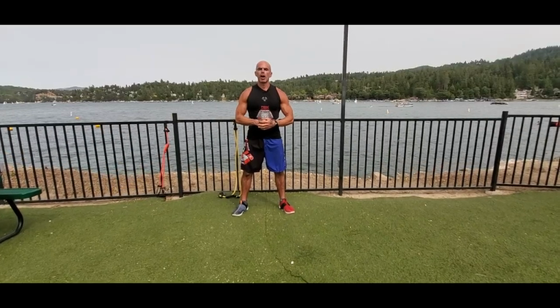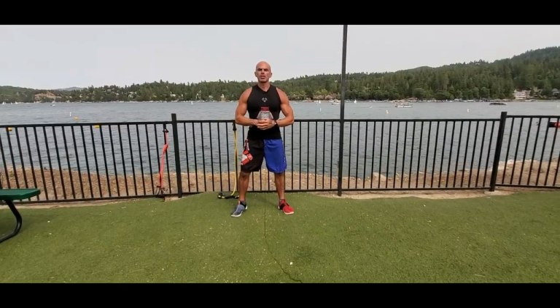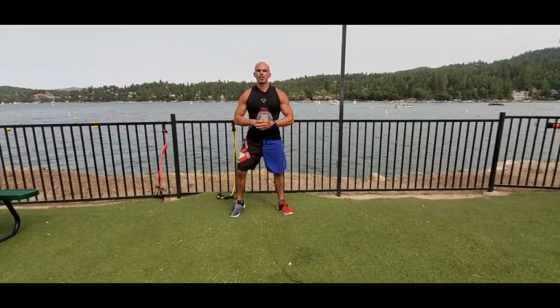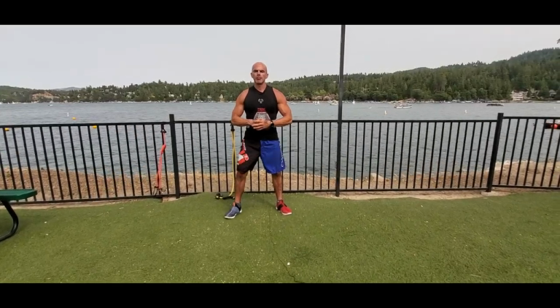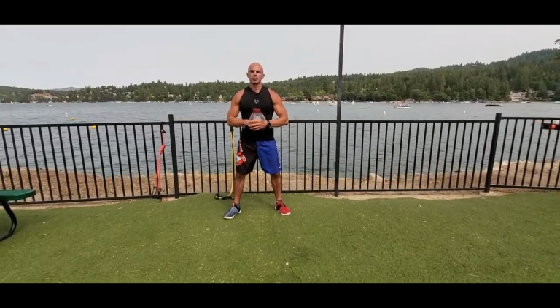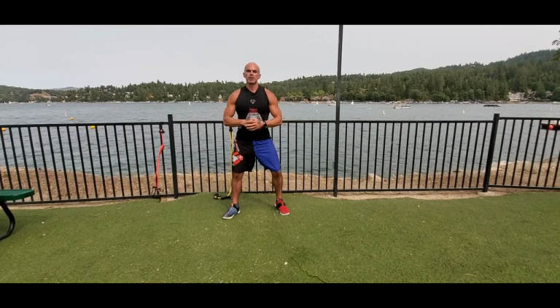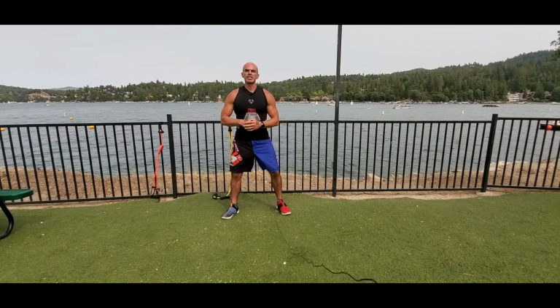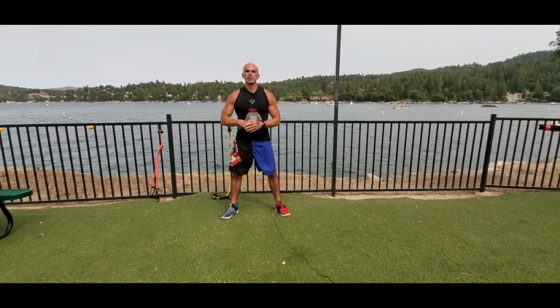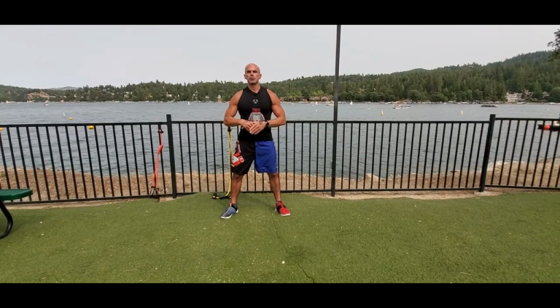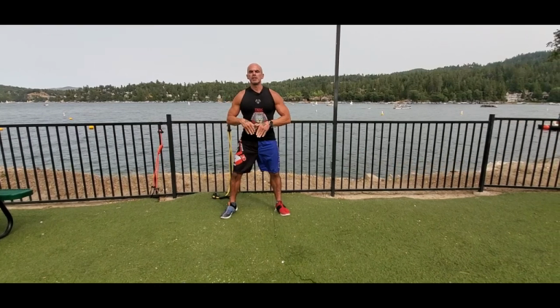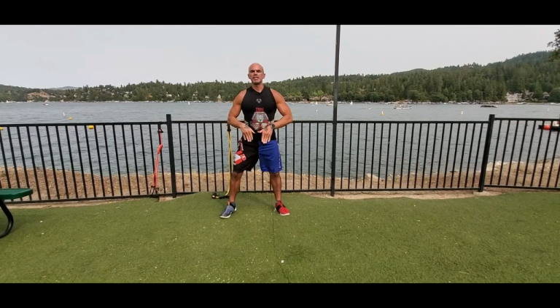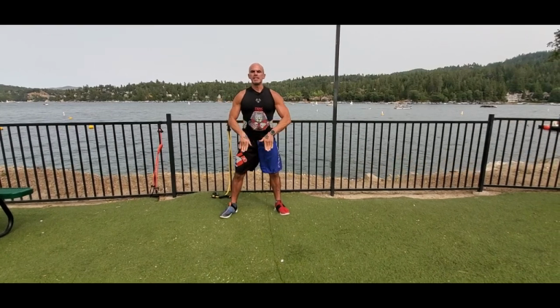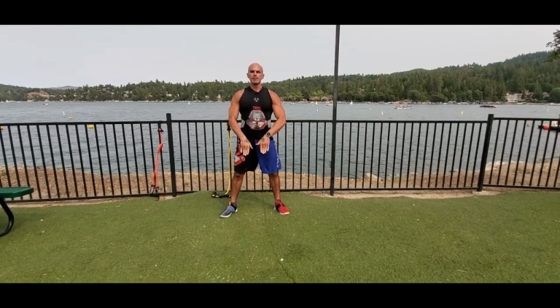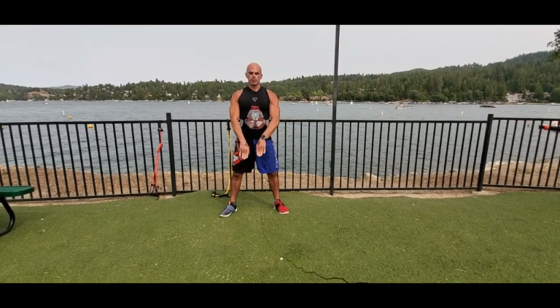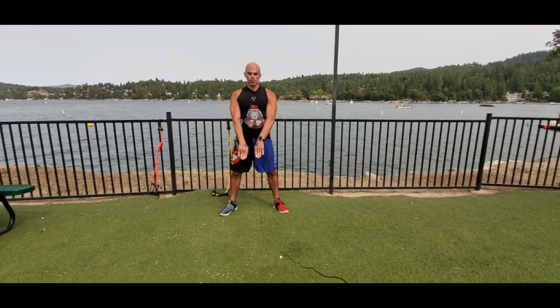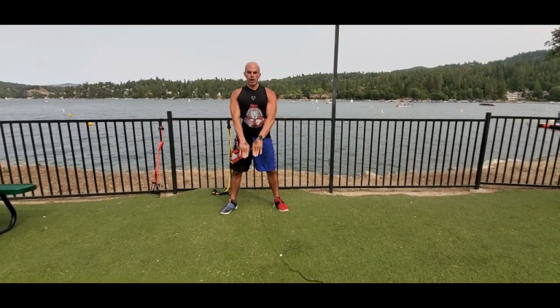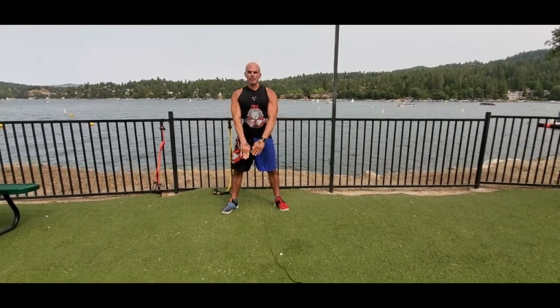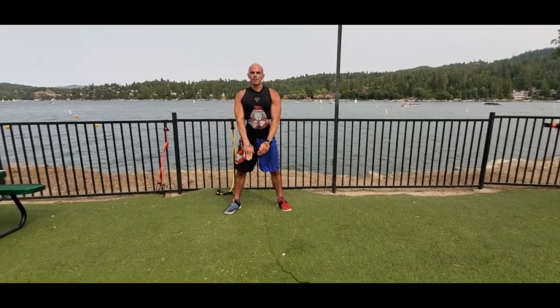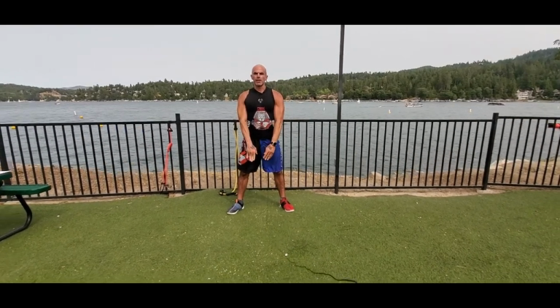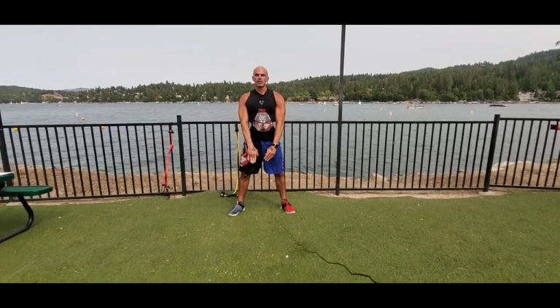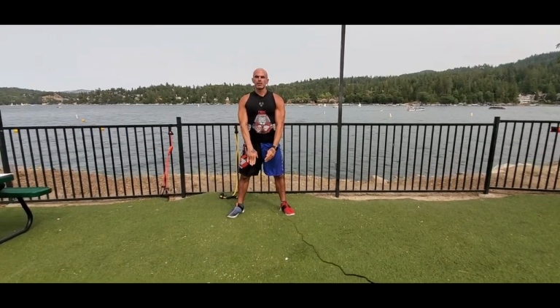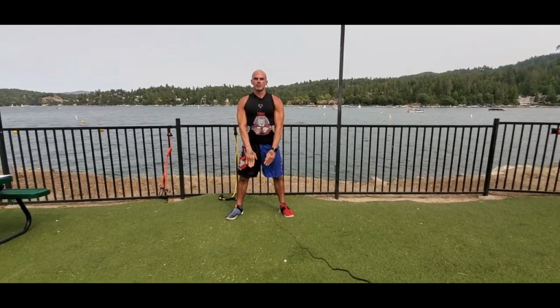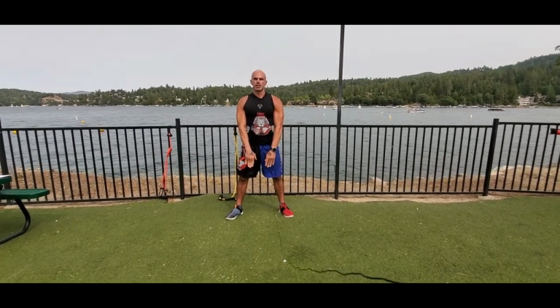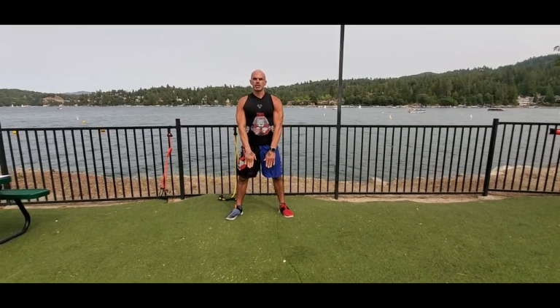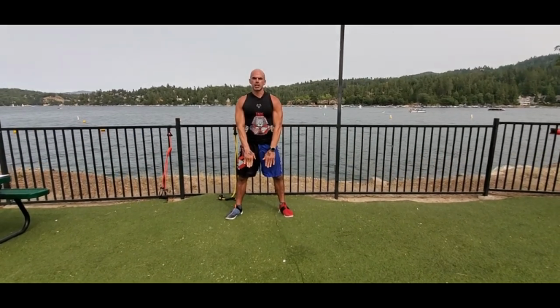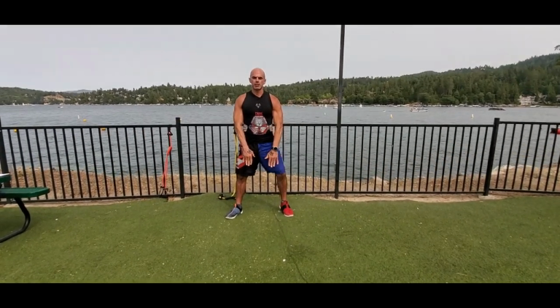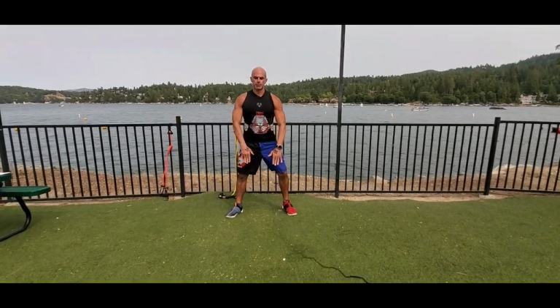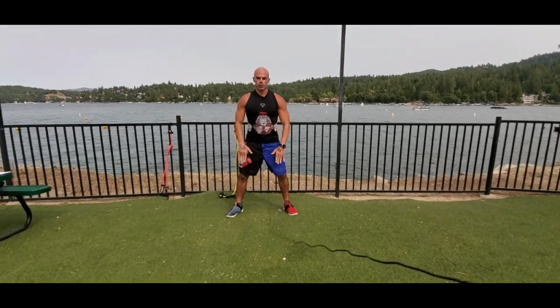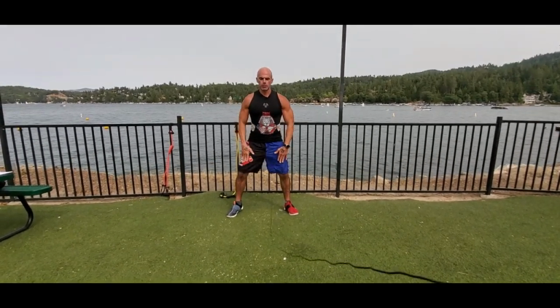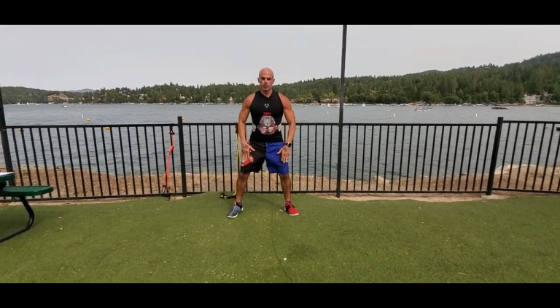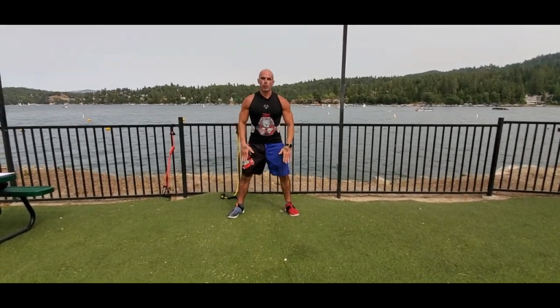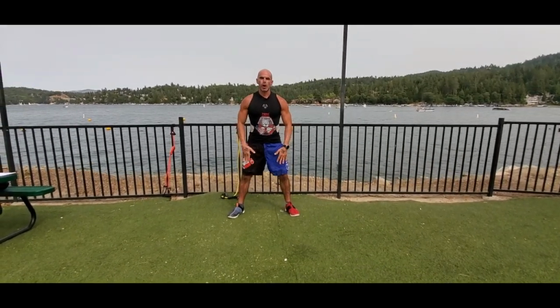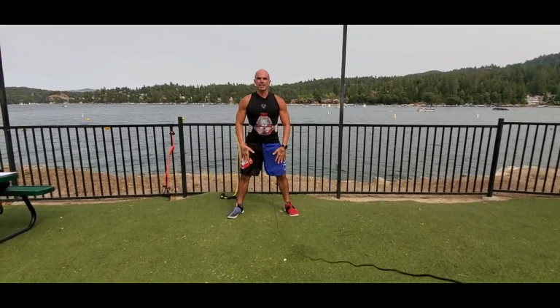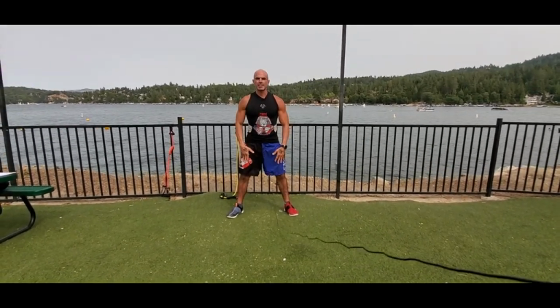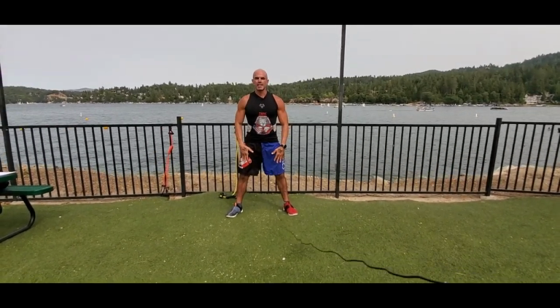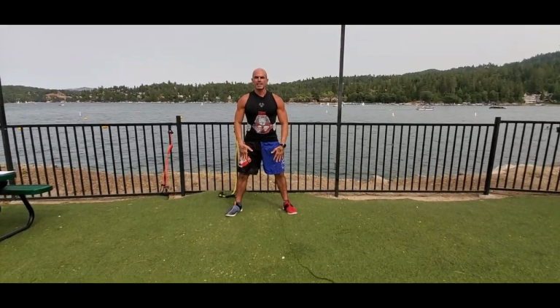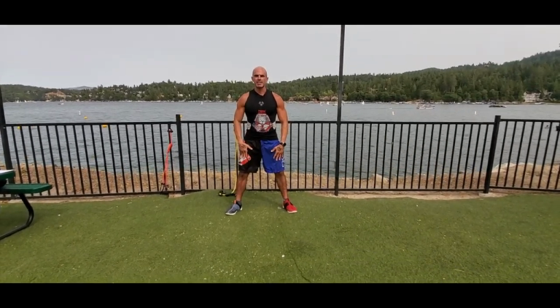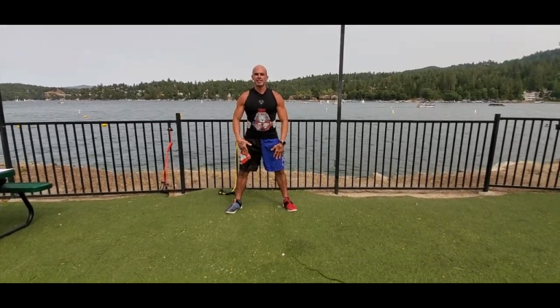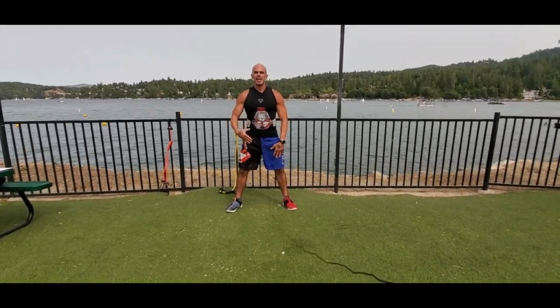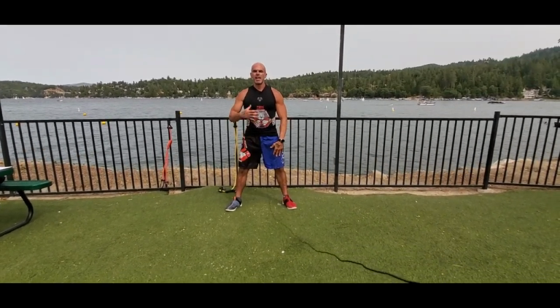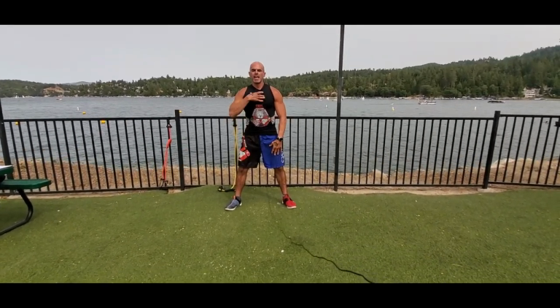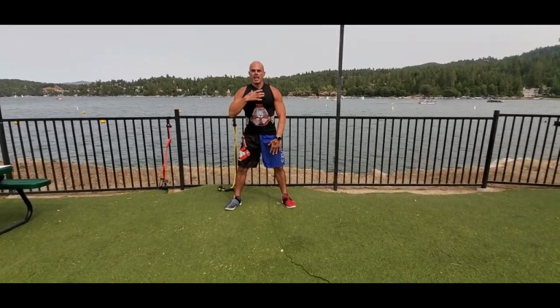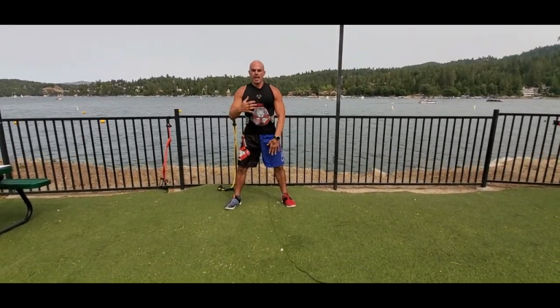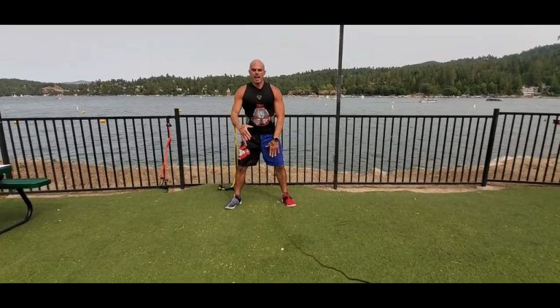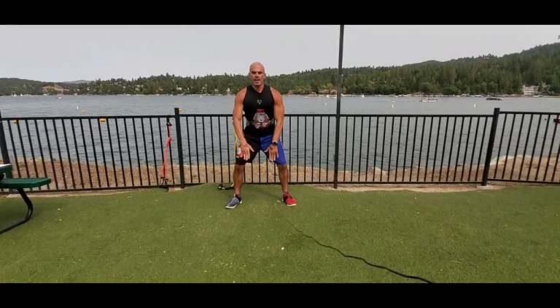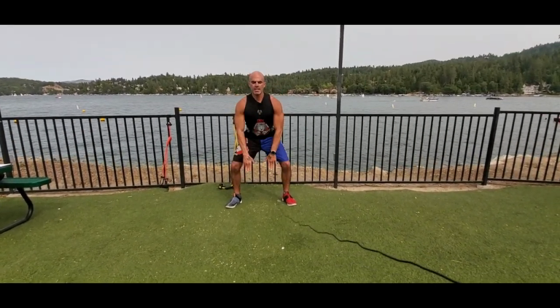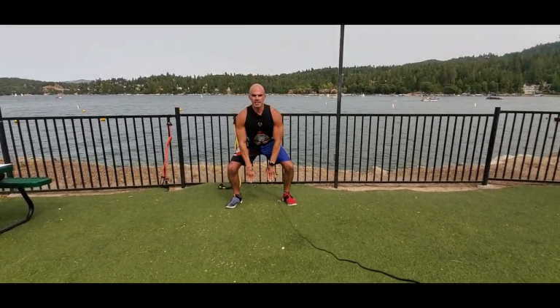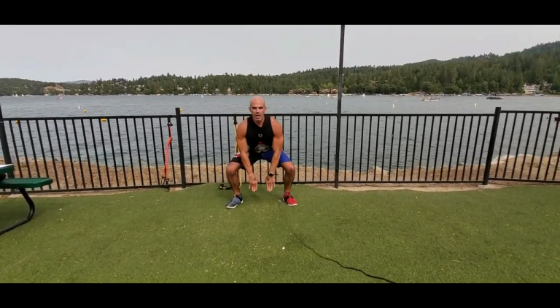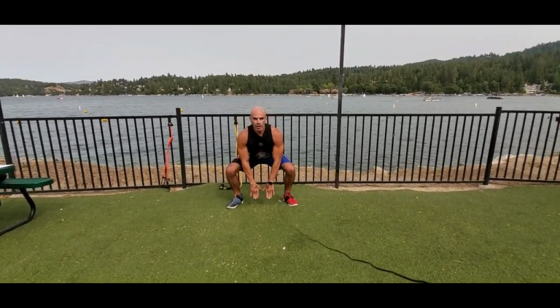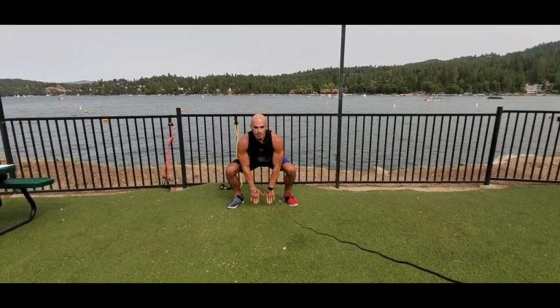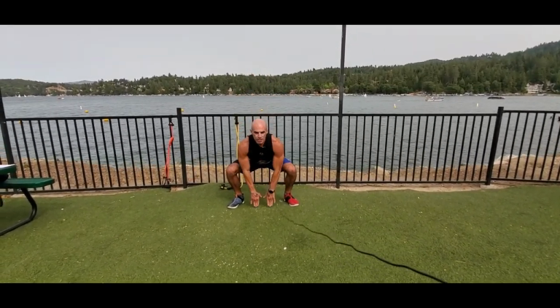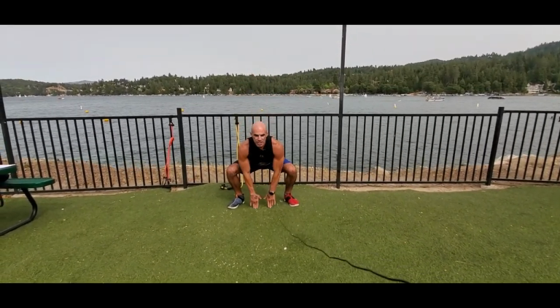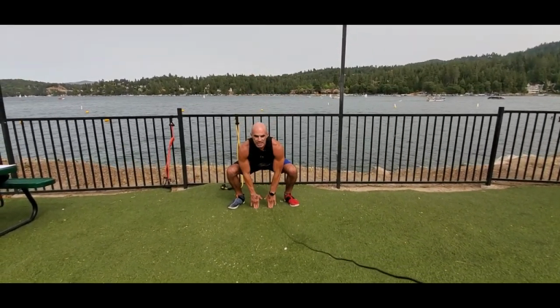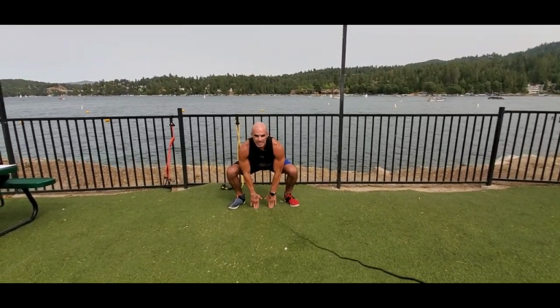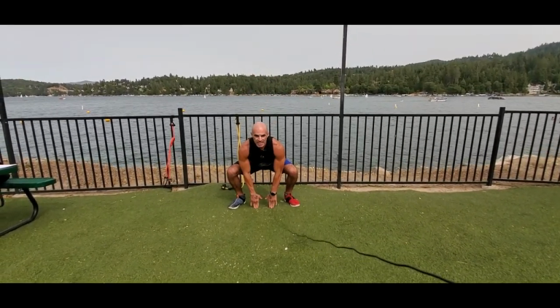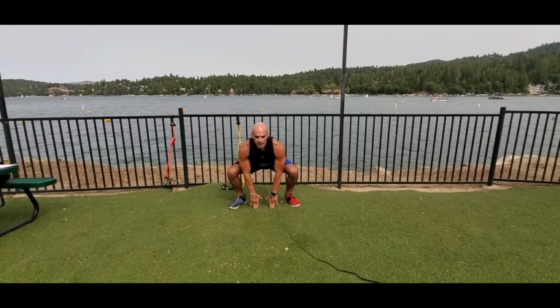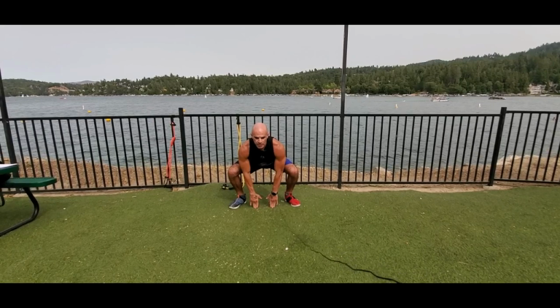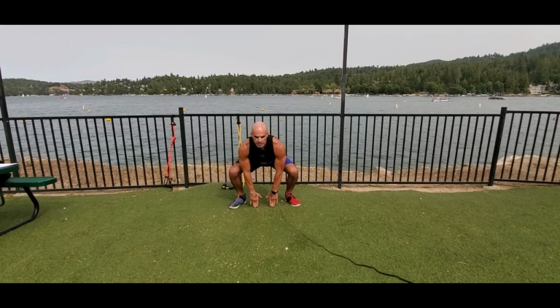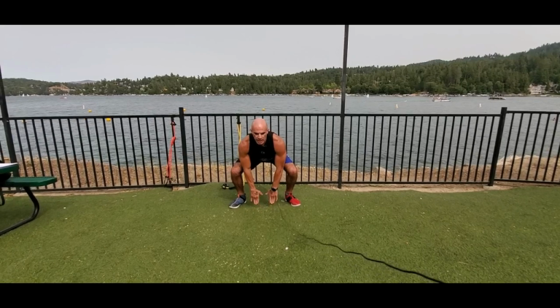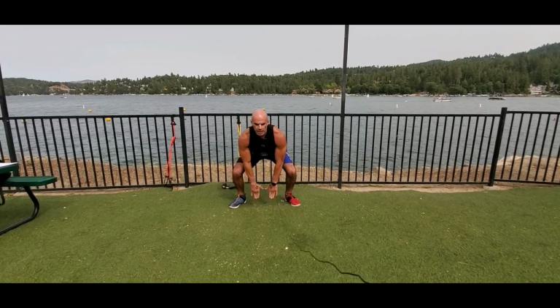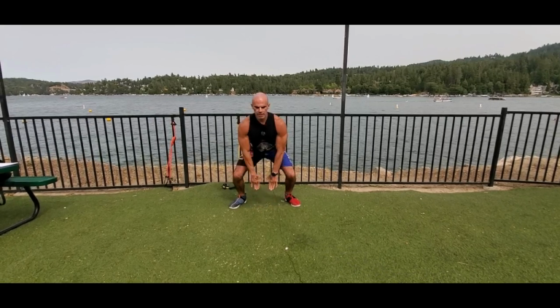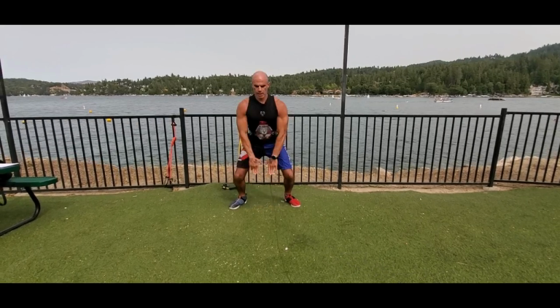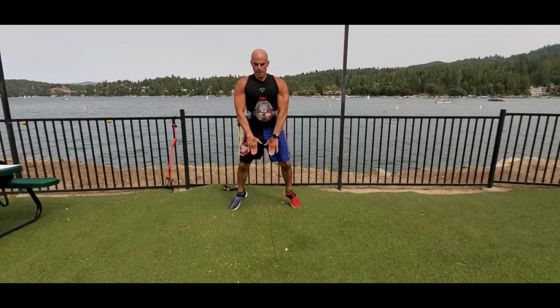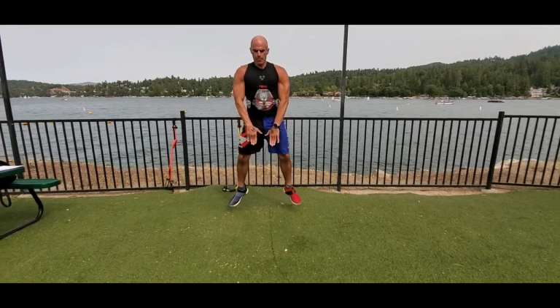Frog jumps. We're going to sit into a deep squat. Fingertips are going to touch the floor with a wide stance. Head is up. Chest is out the entire time.